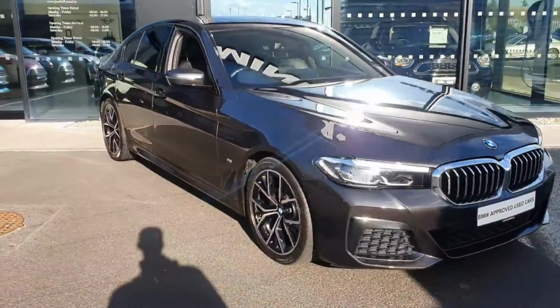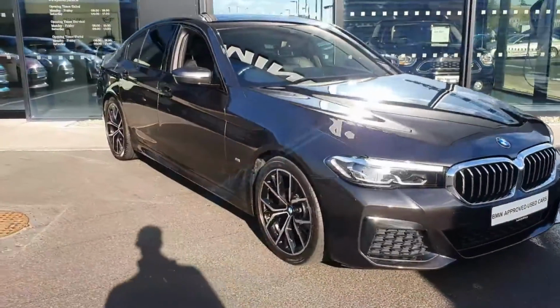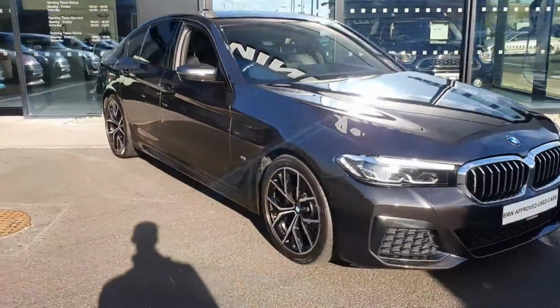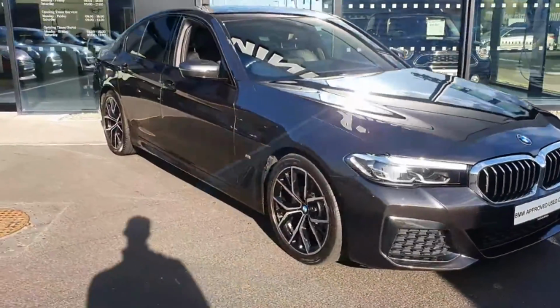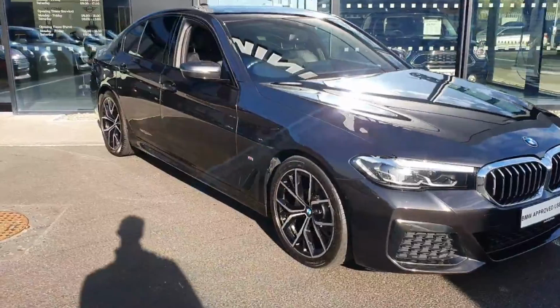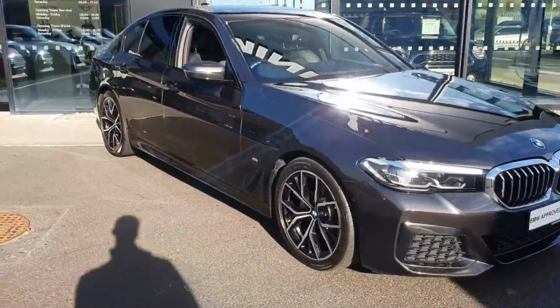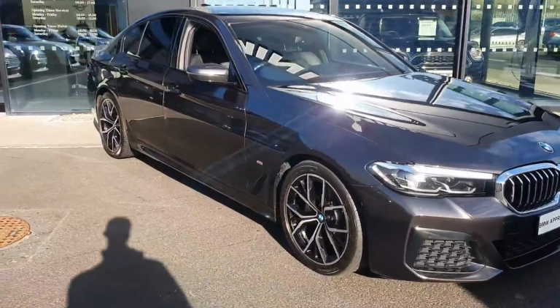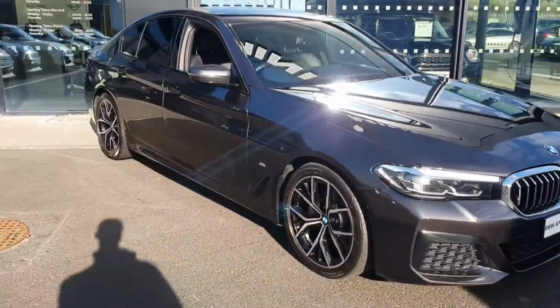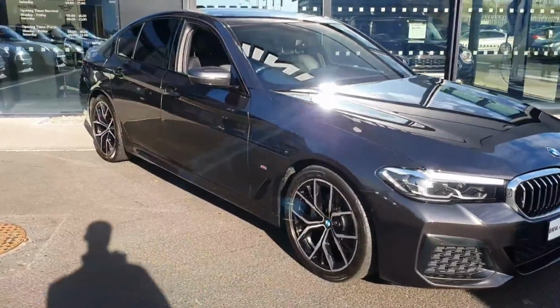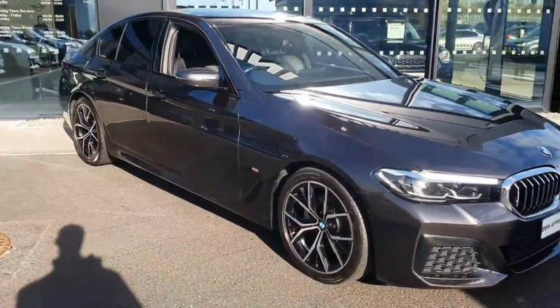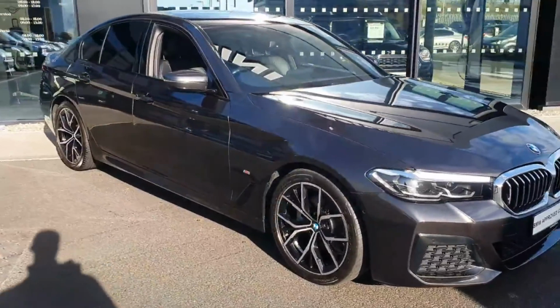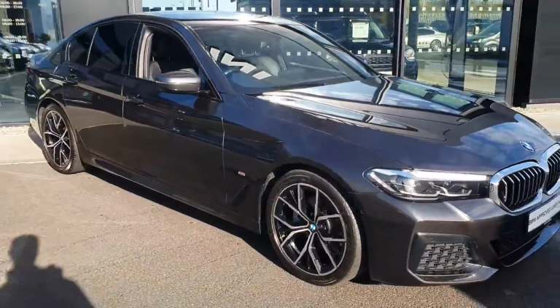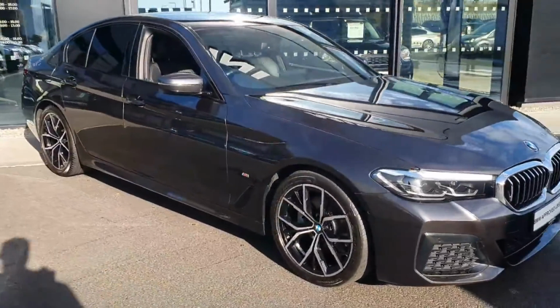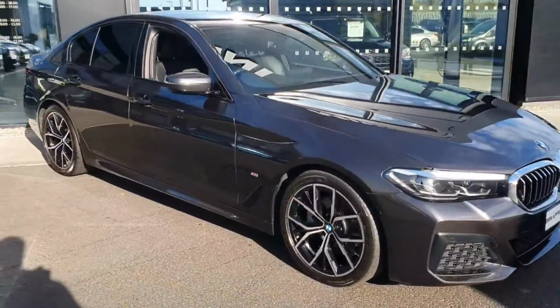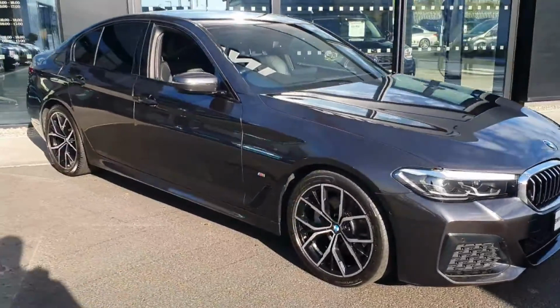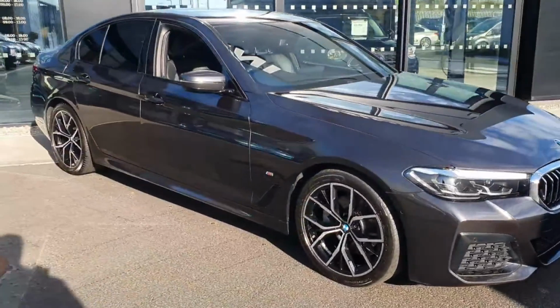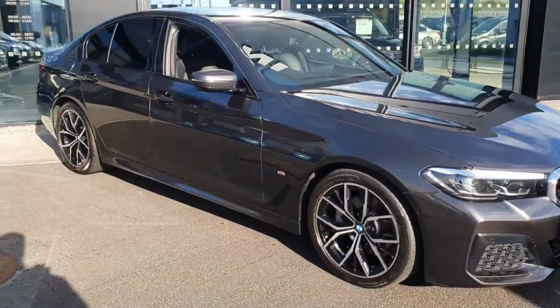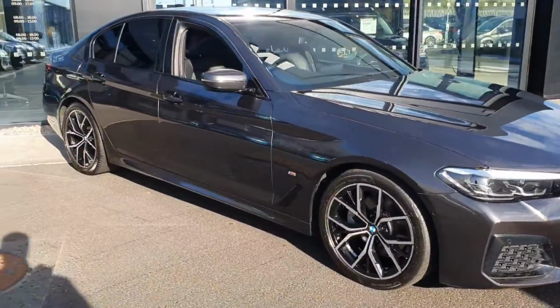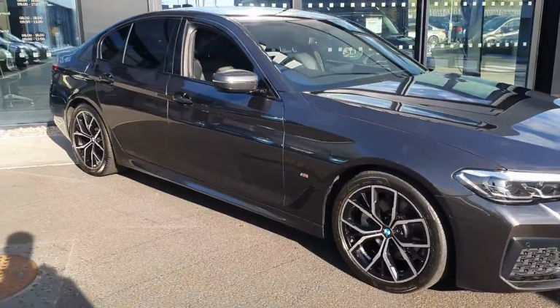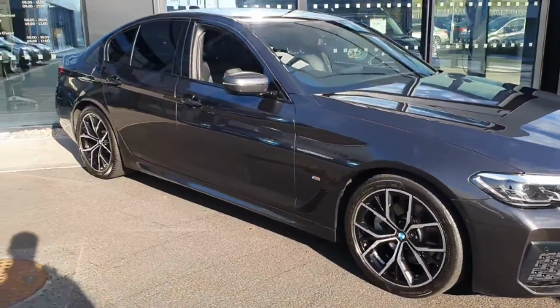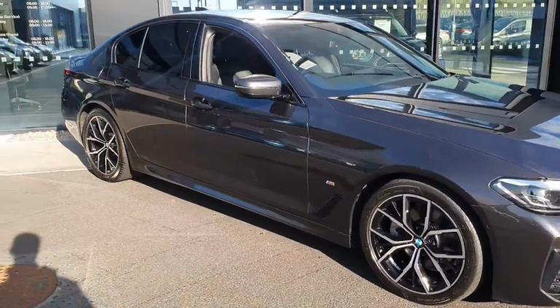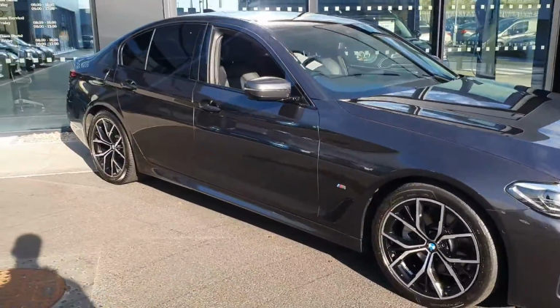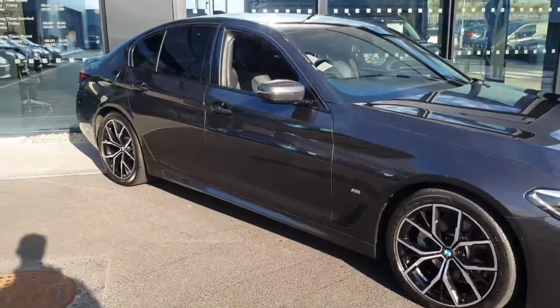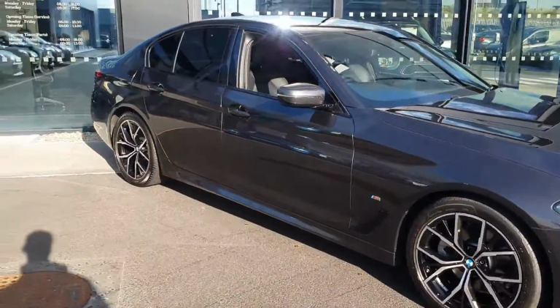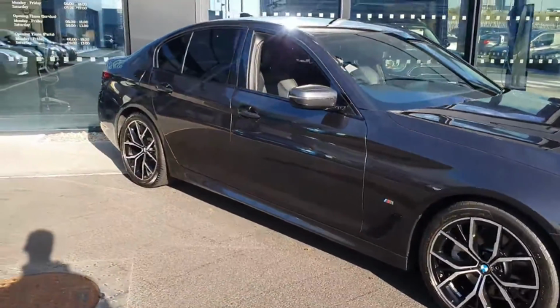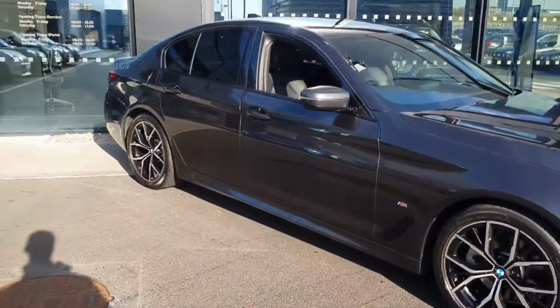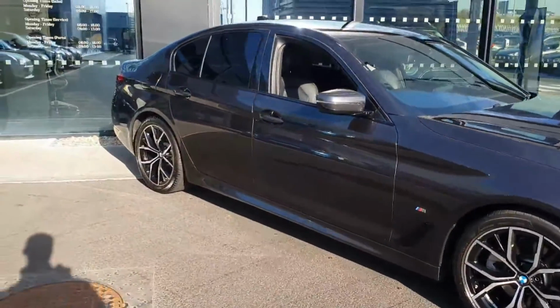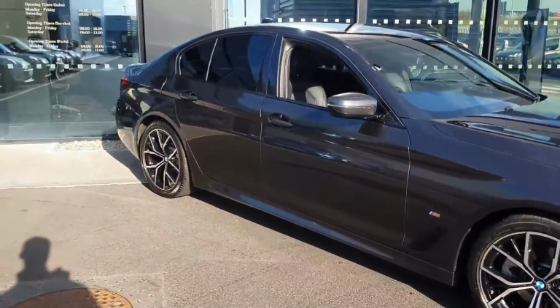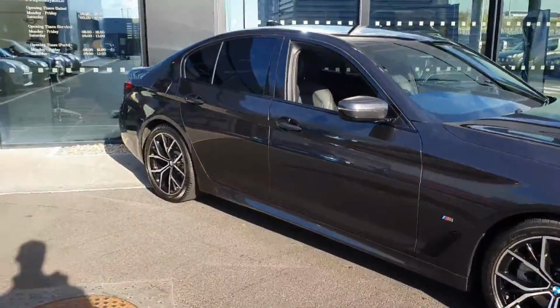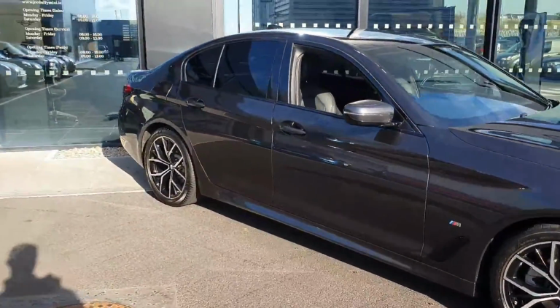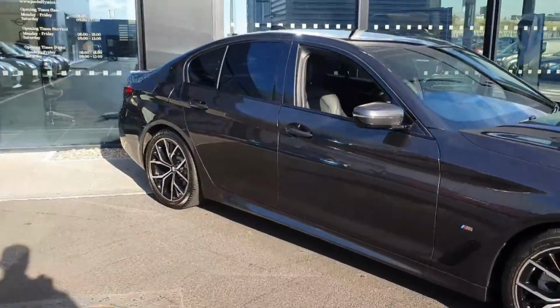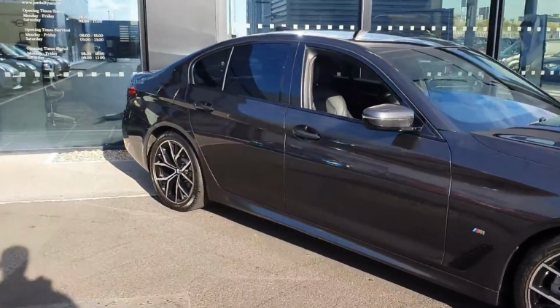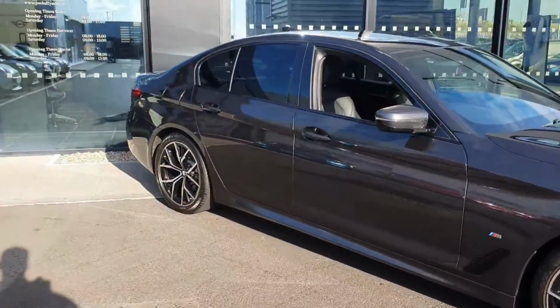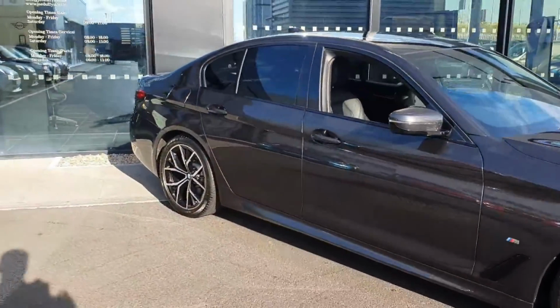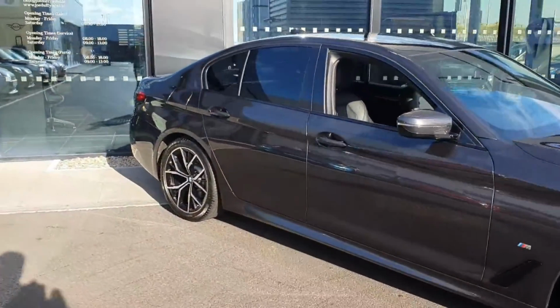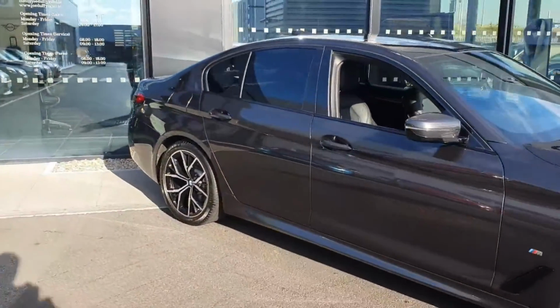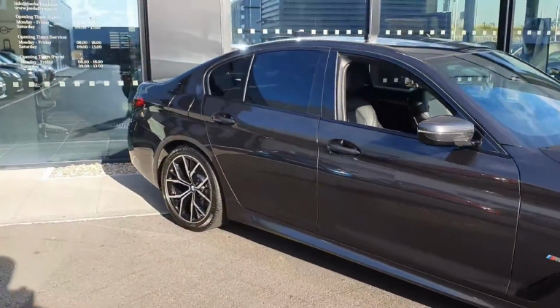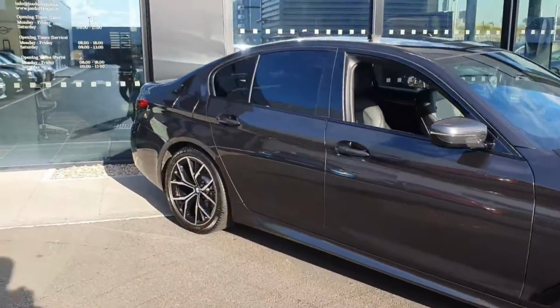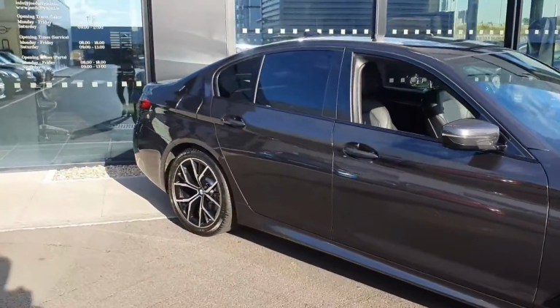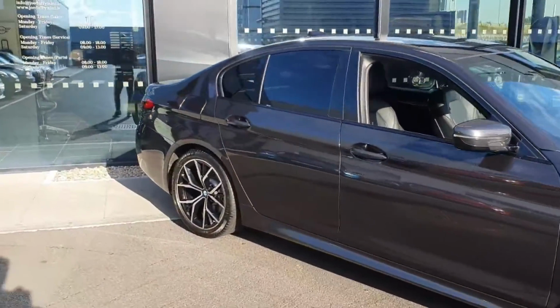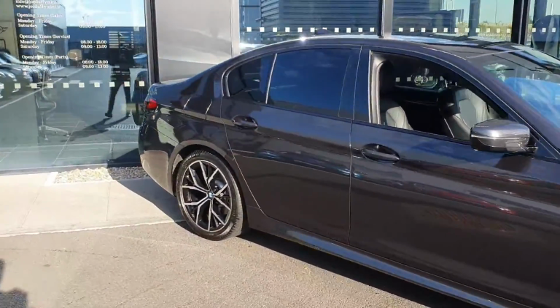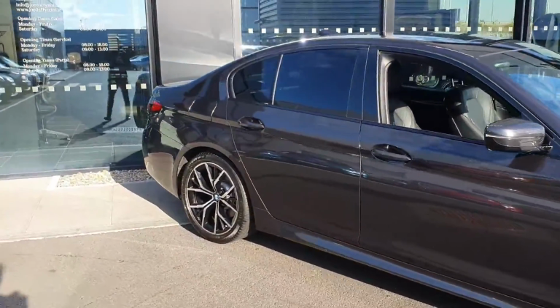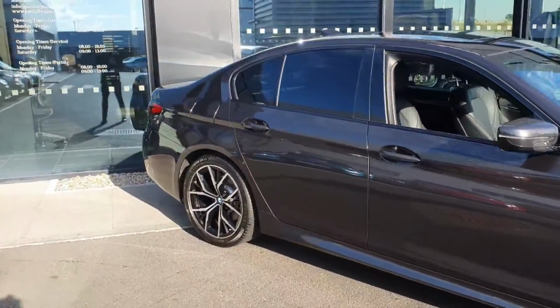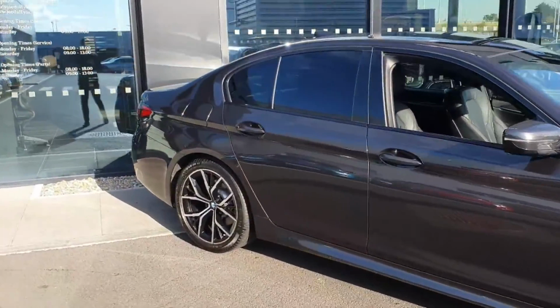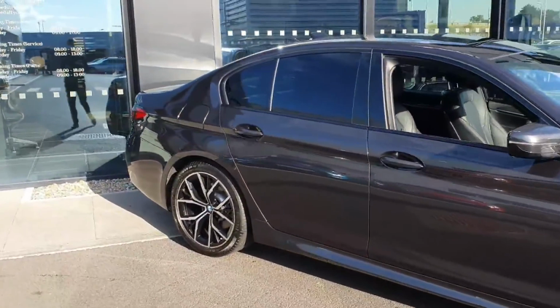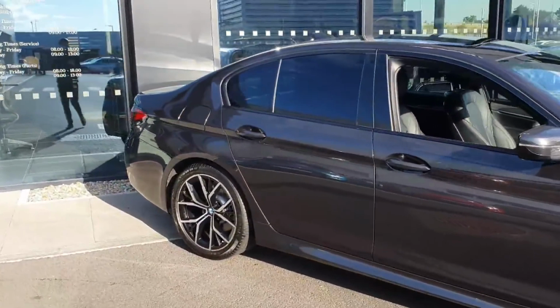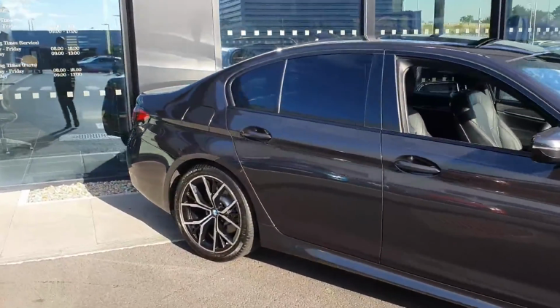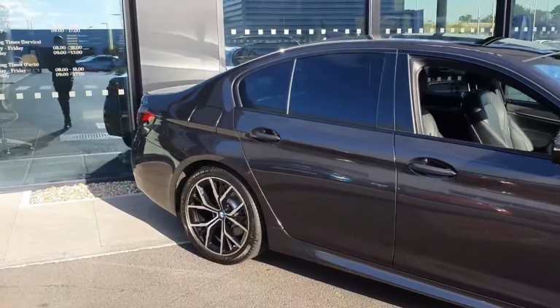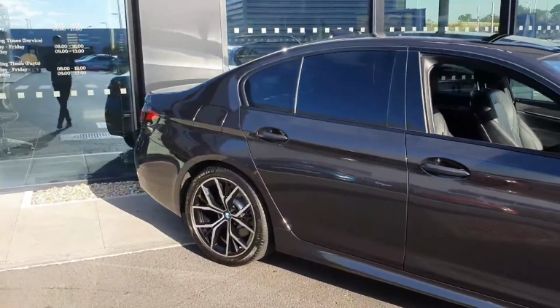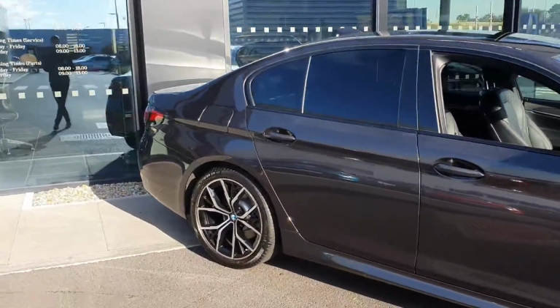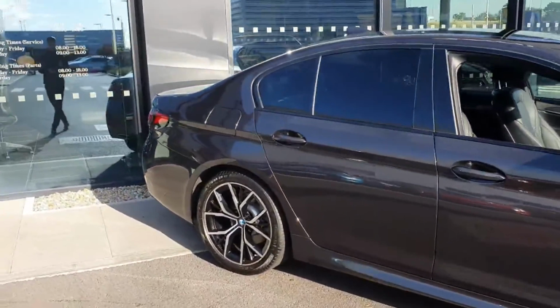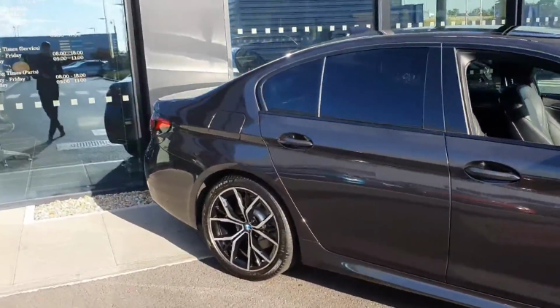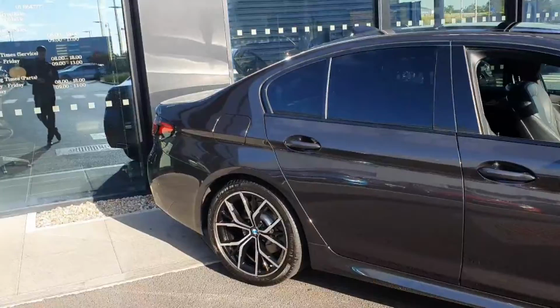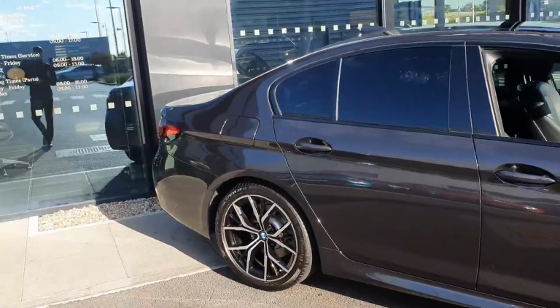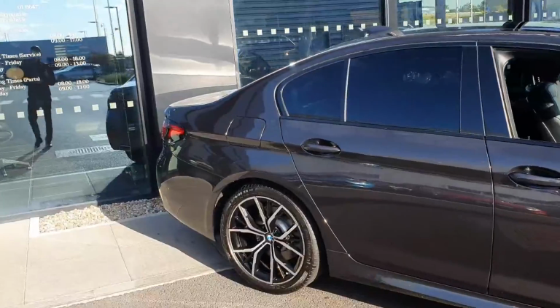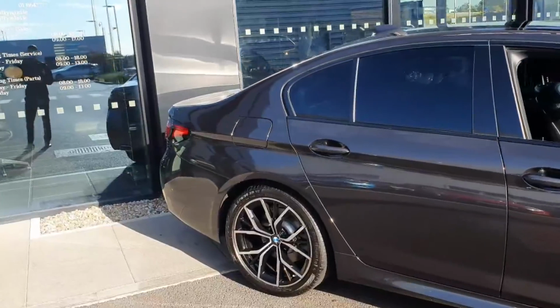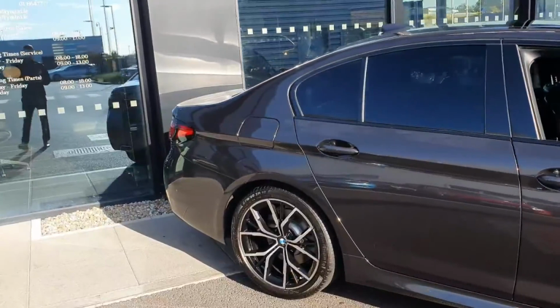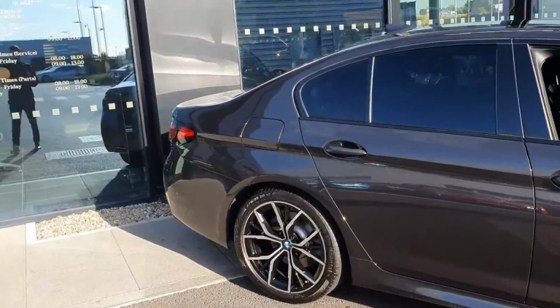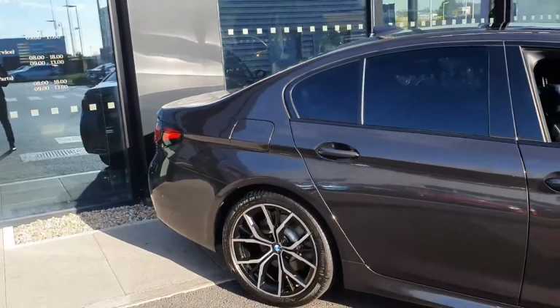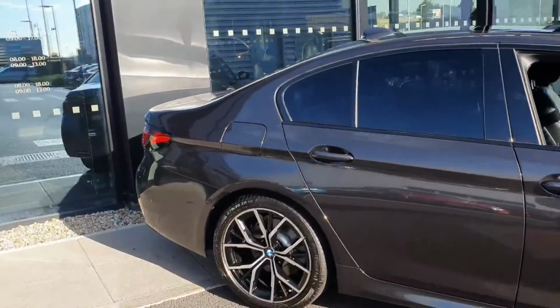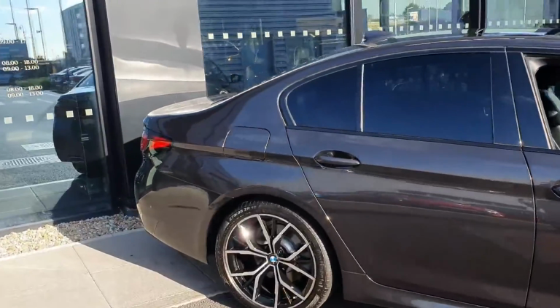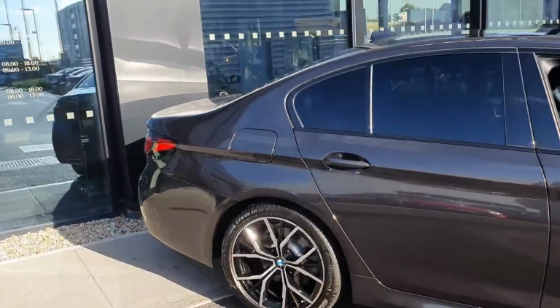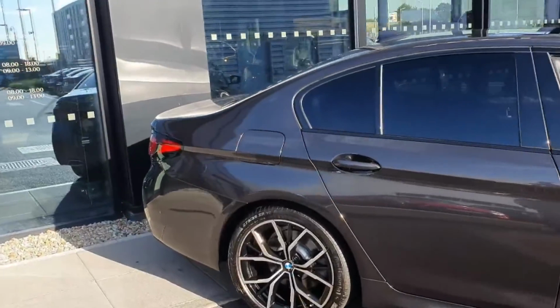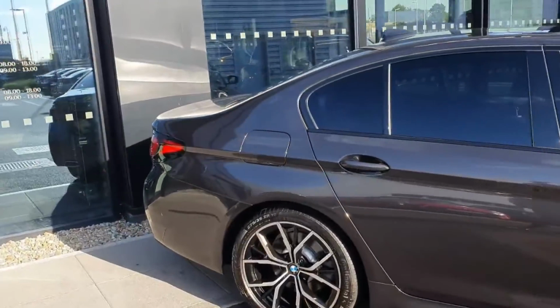We have our M Sport Alloys, rear tinted windows, and an electric boot opening.